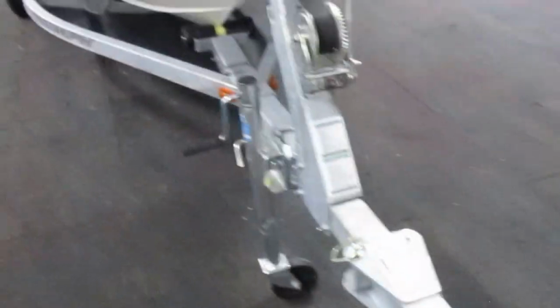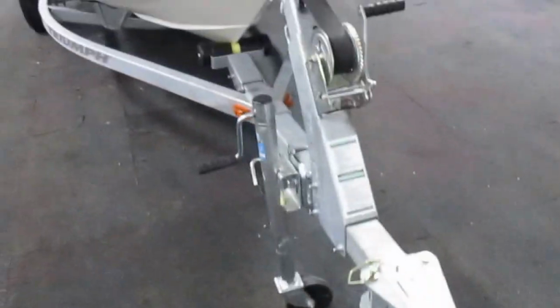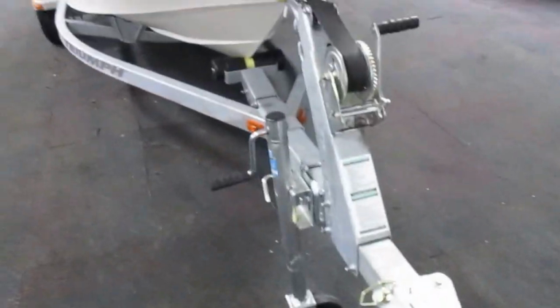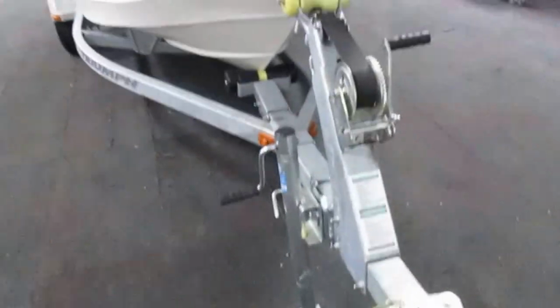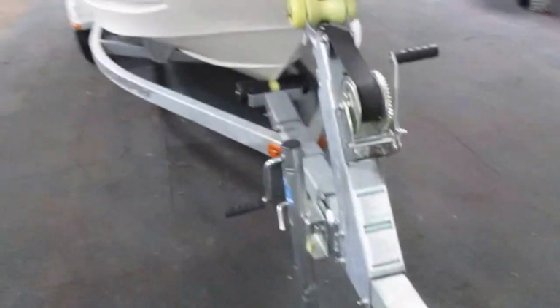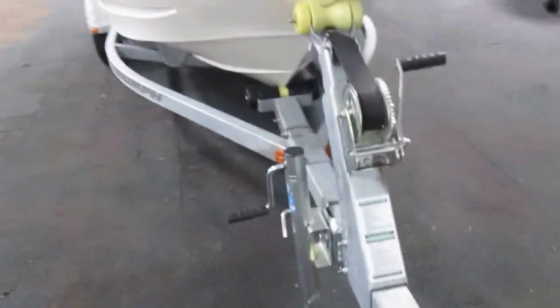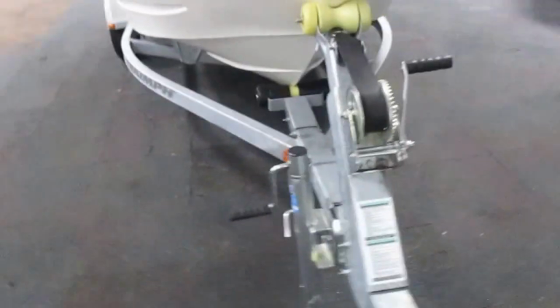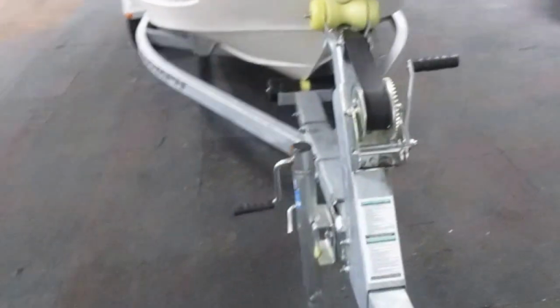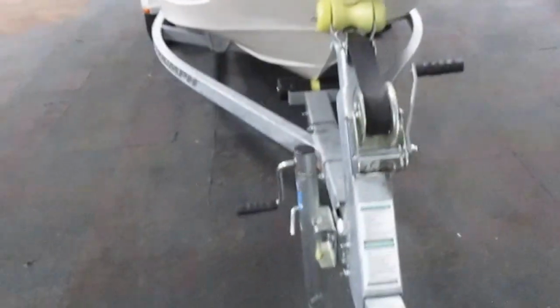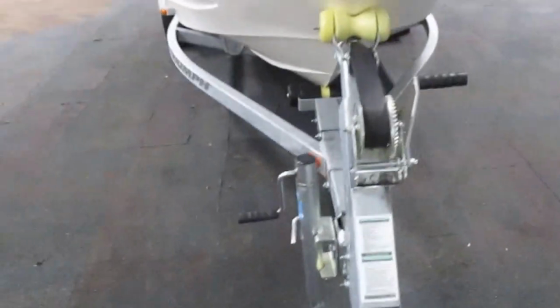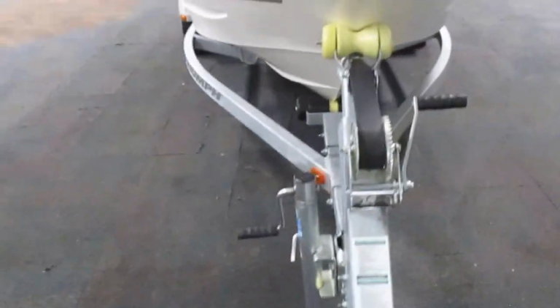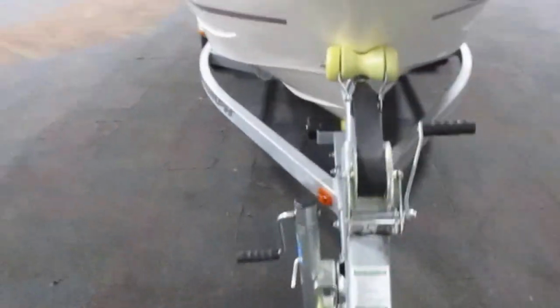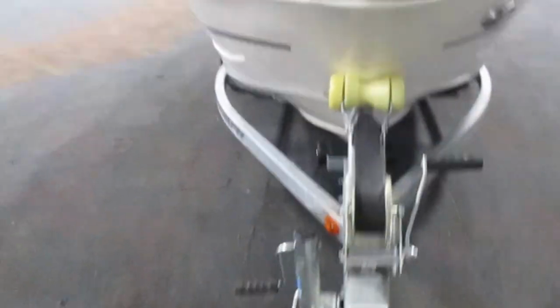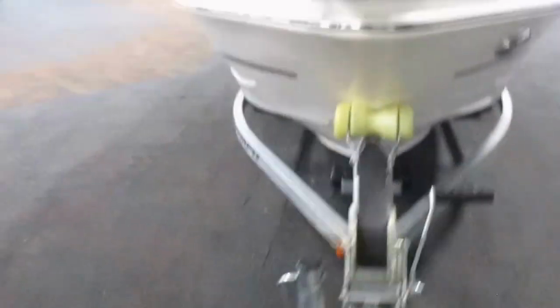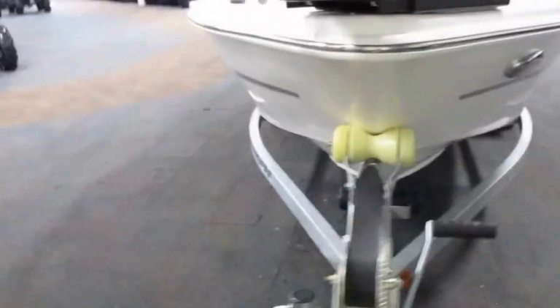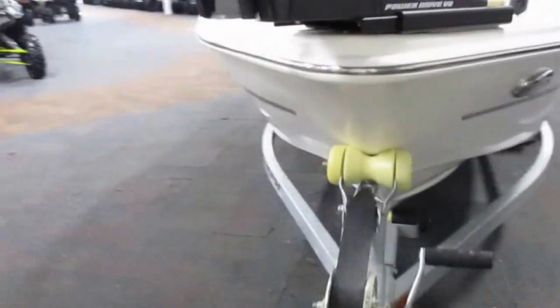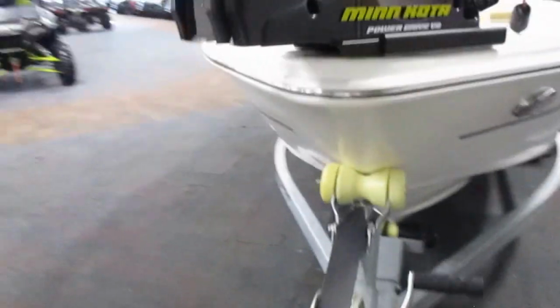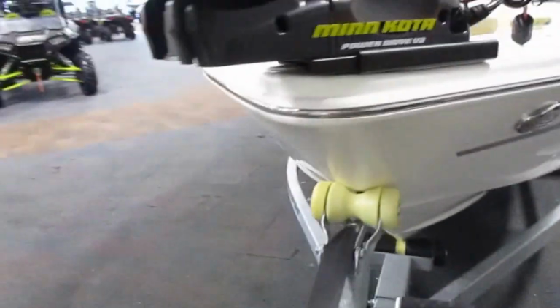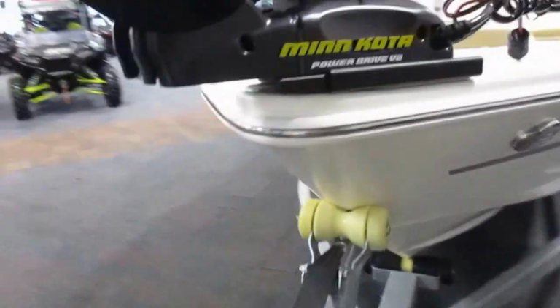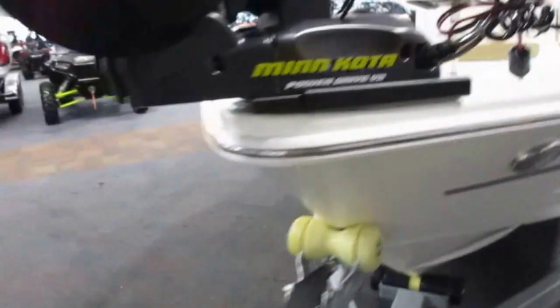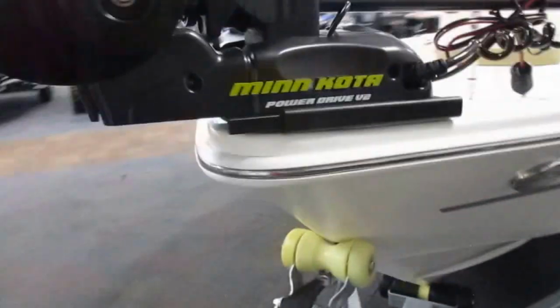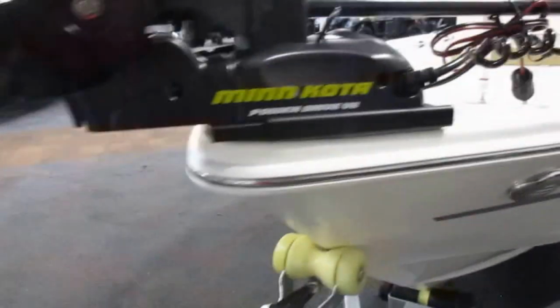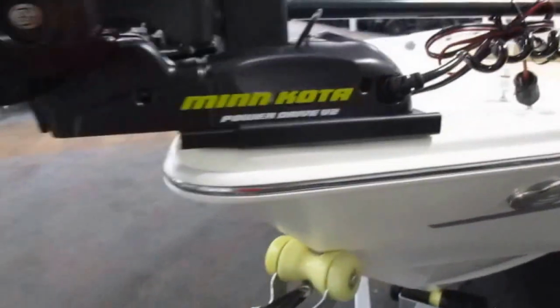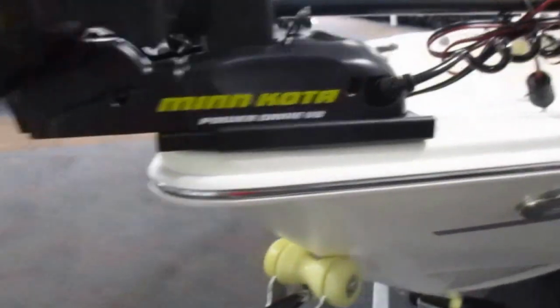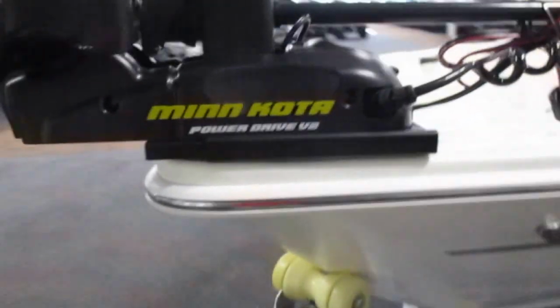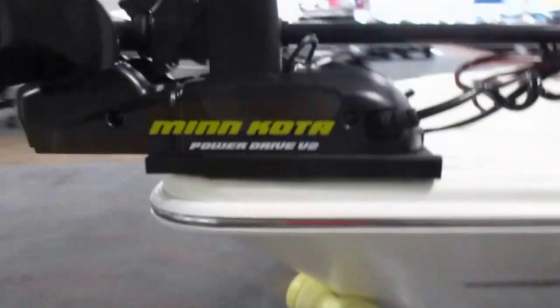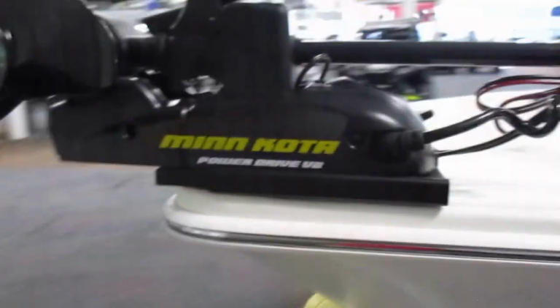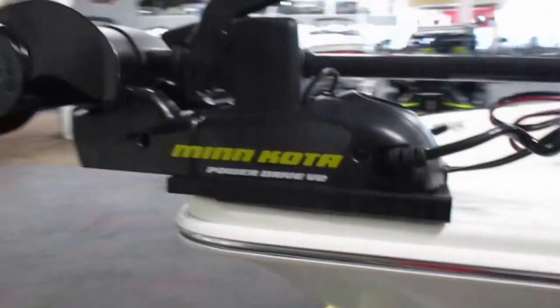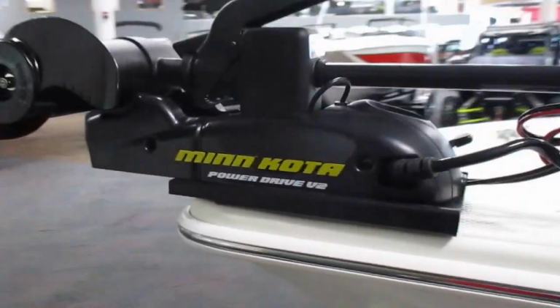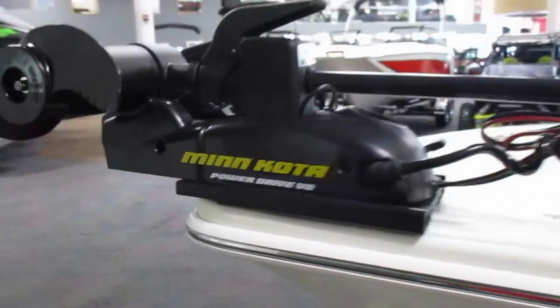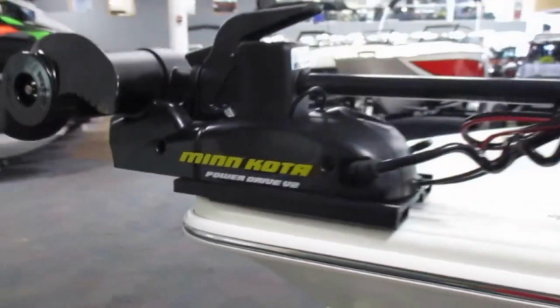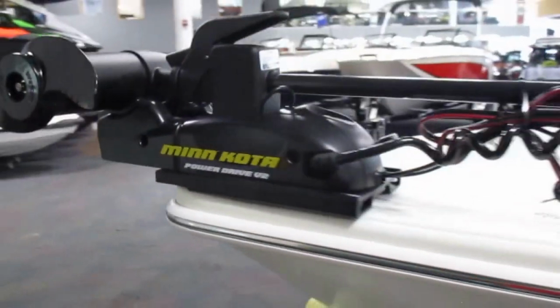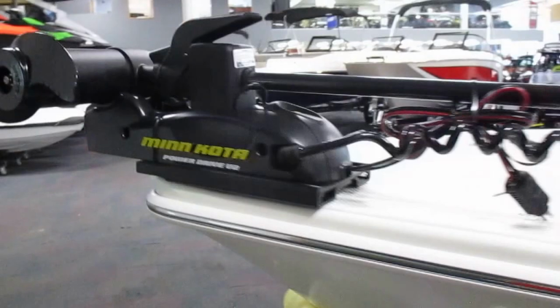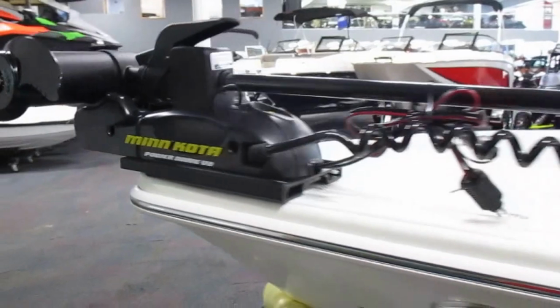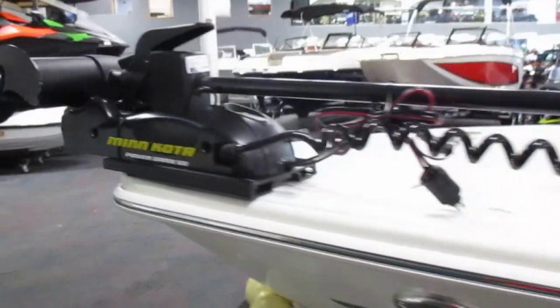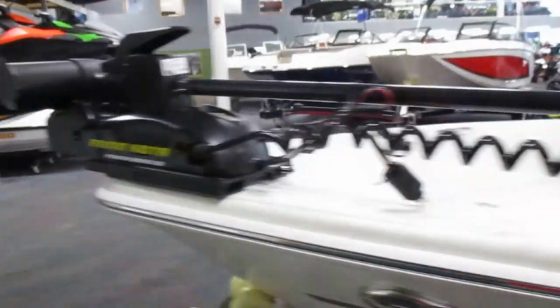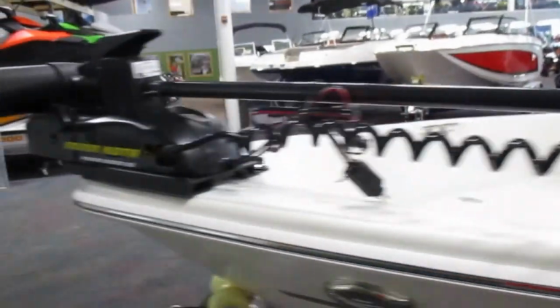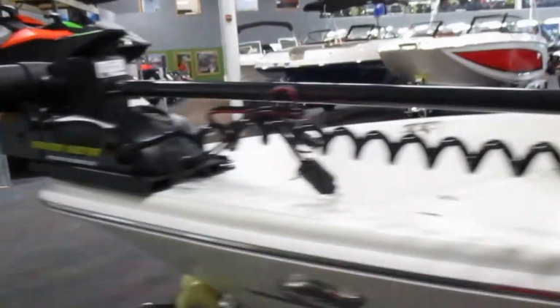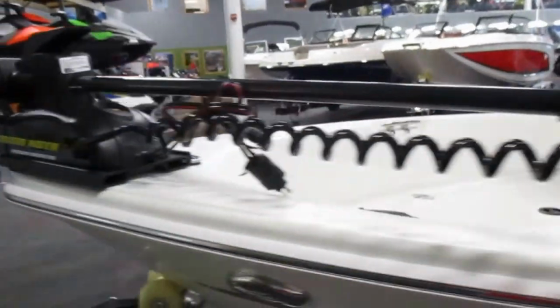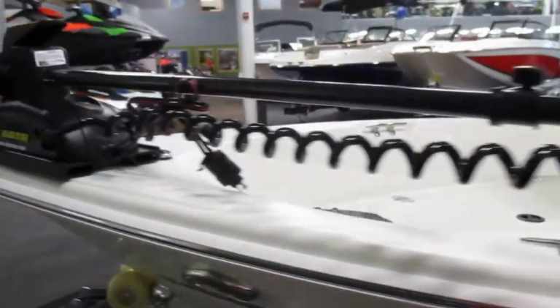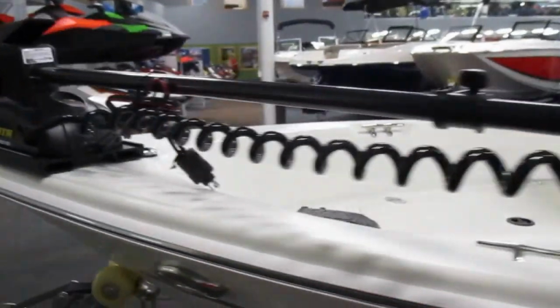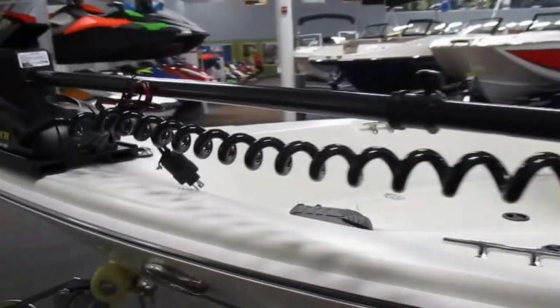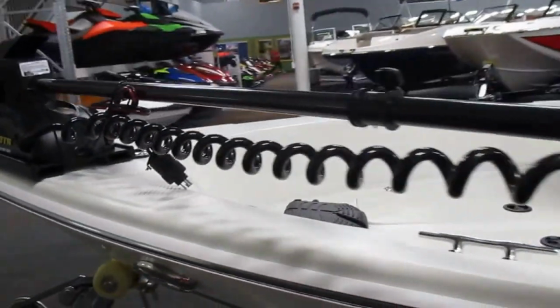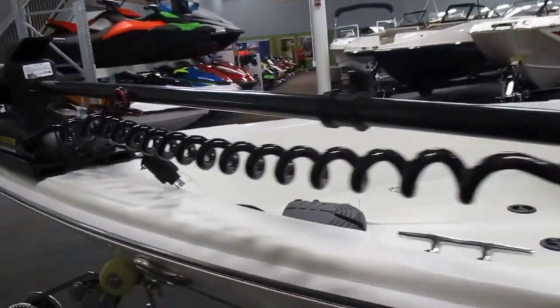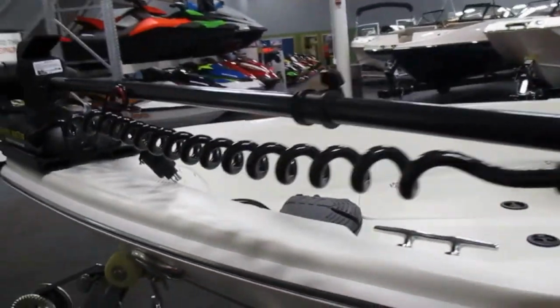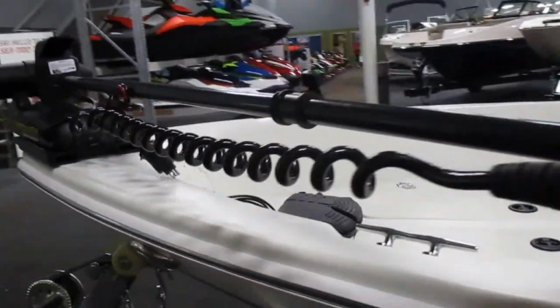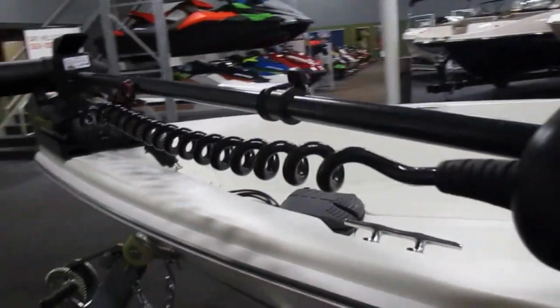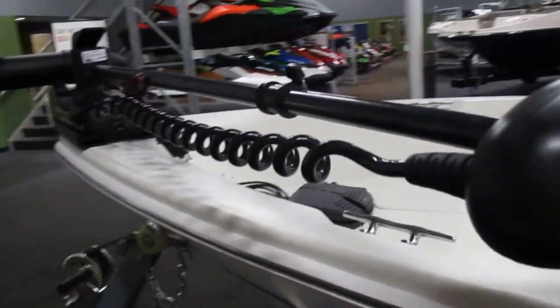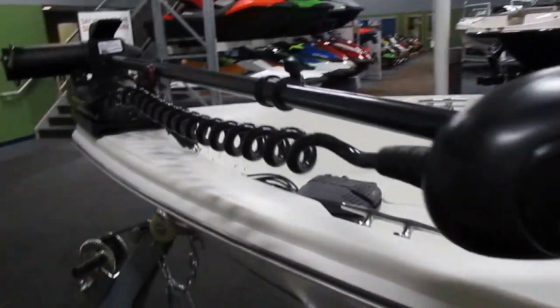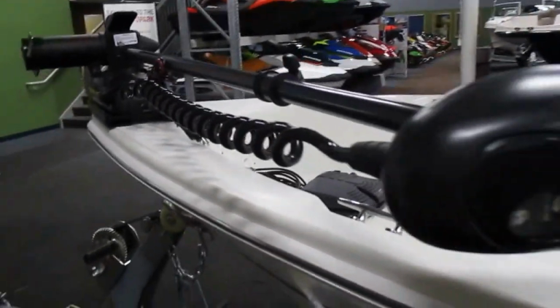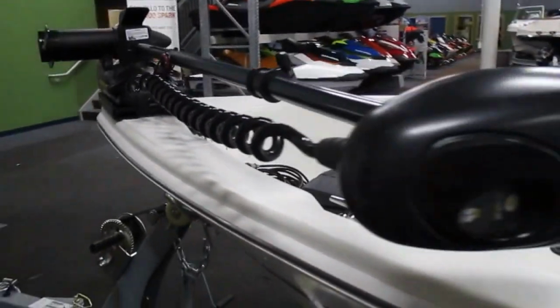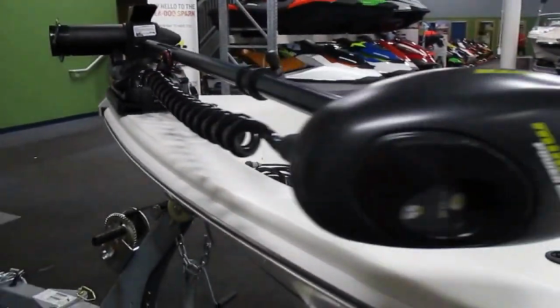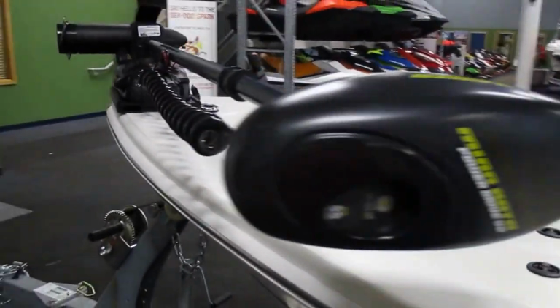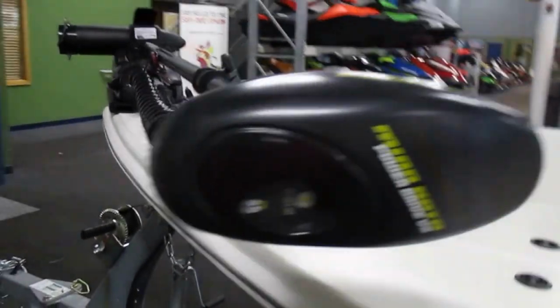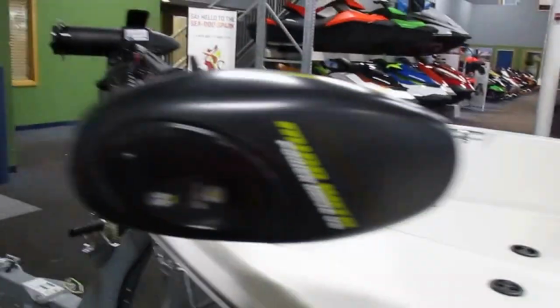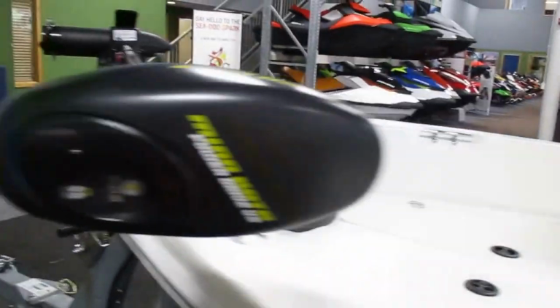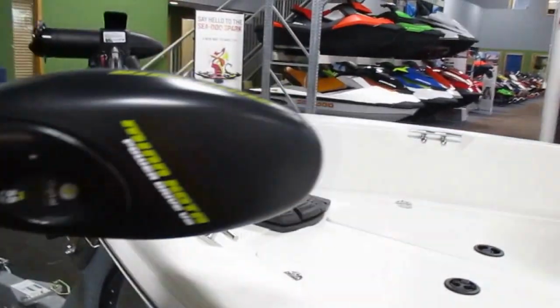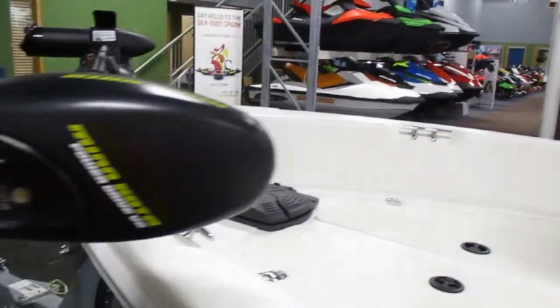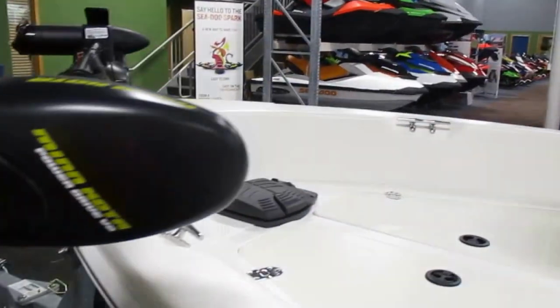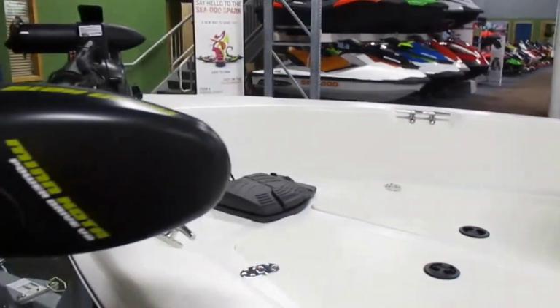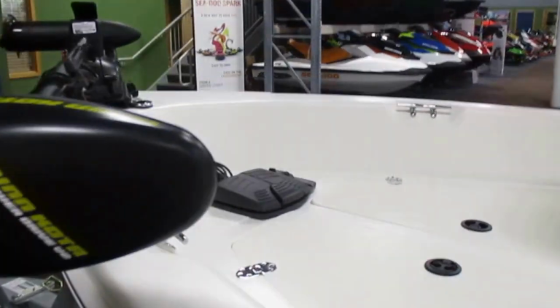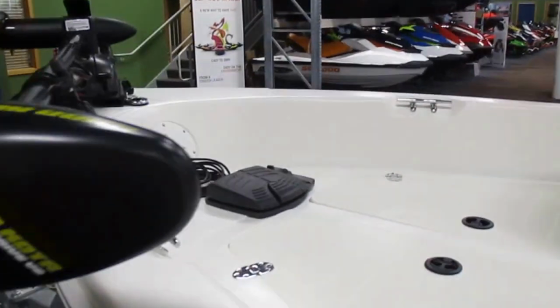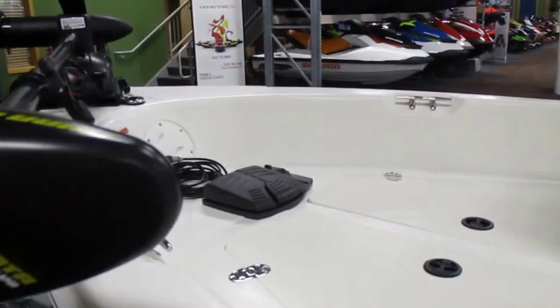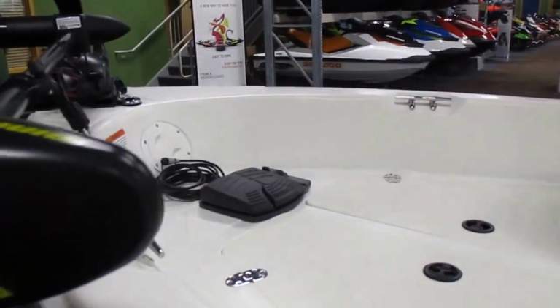It also comes with a Minn Kota Power Drive V2, 55 pound thrust, 12 volt trolling motor with pedal.